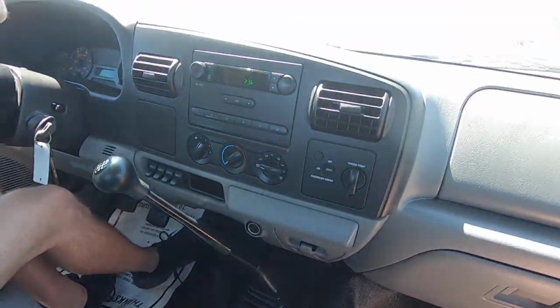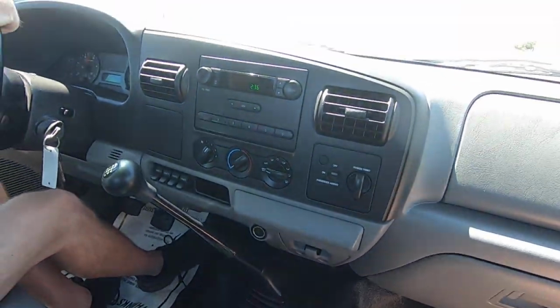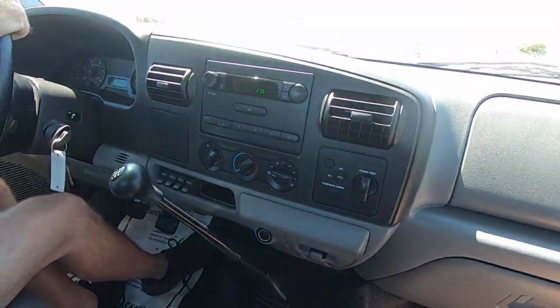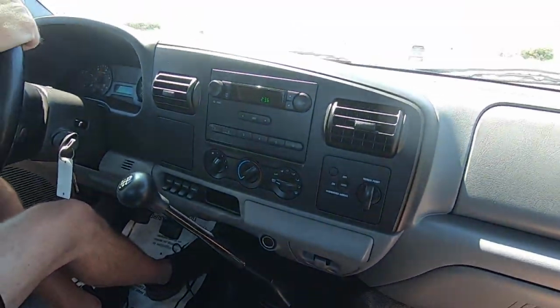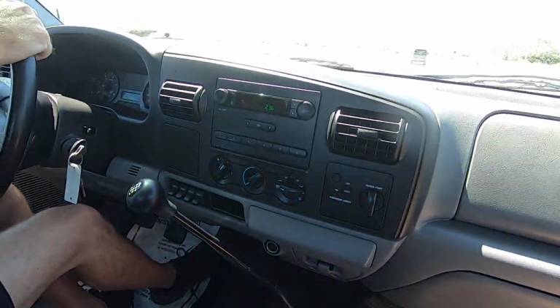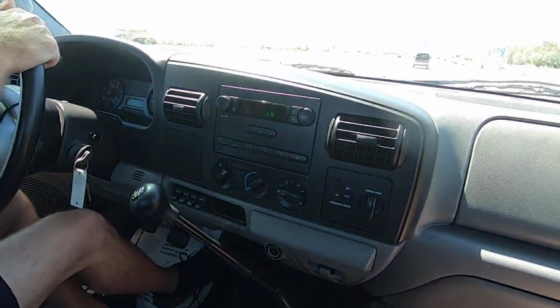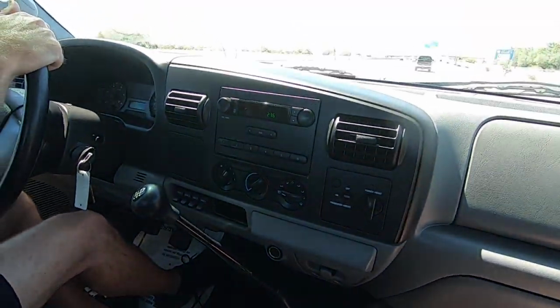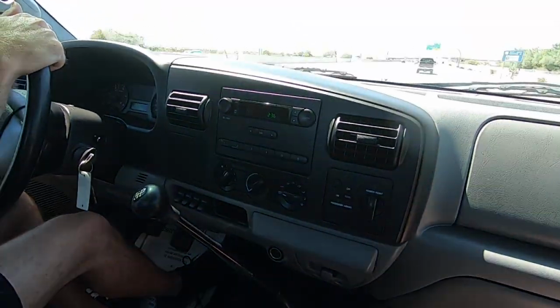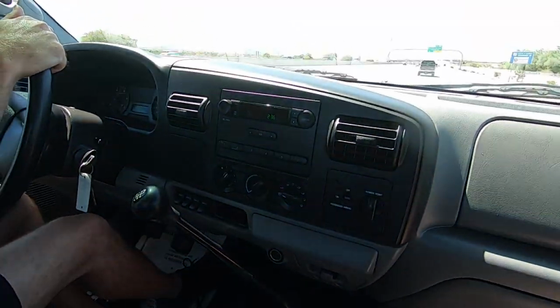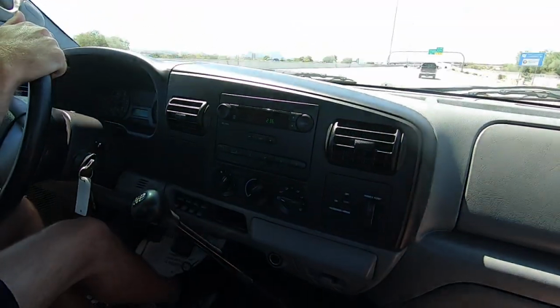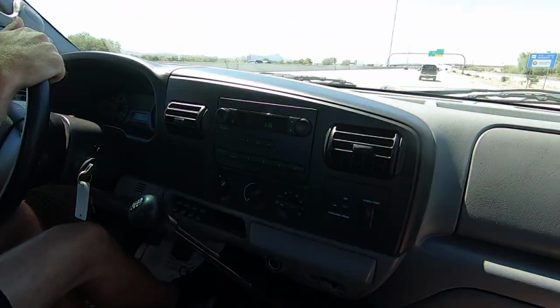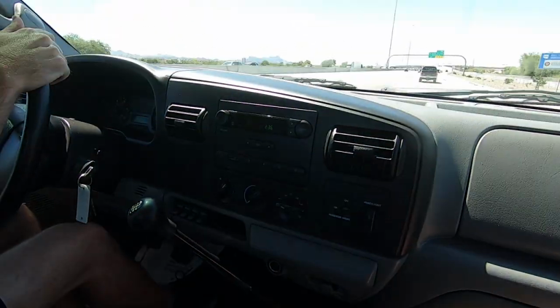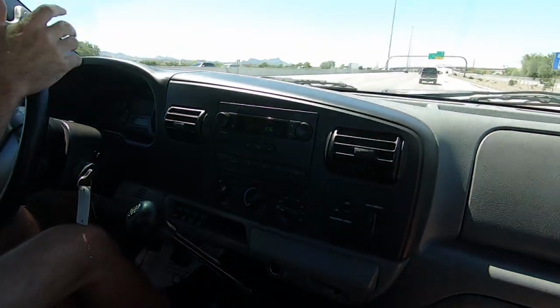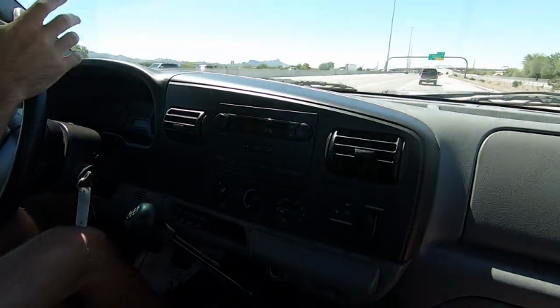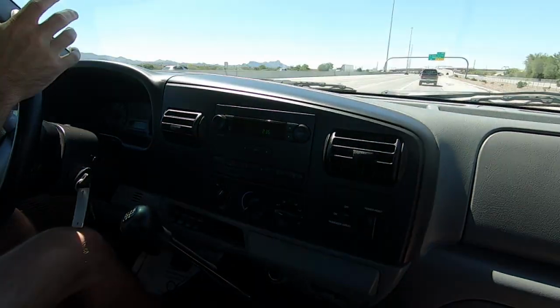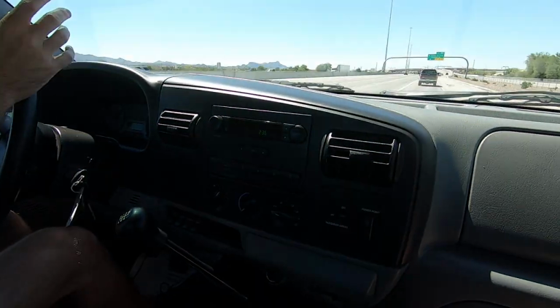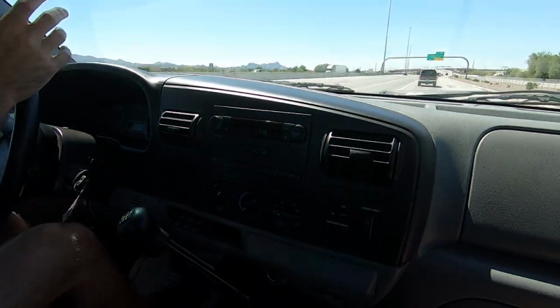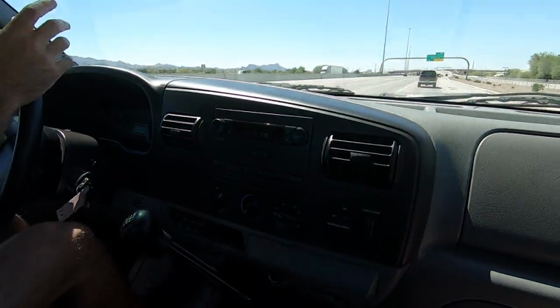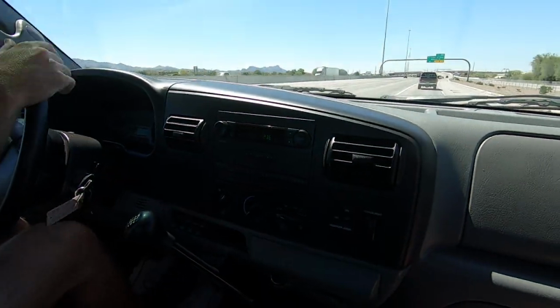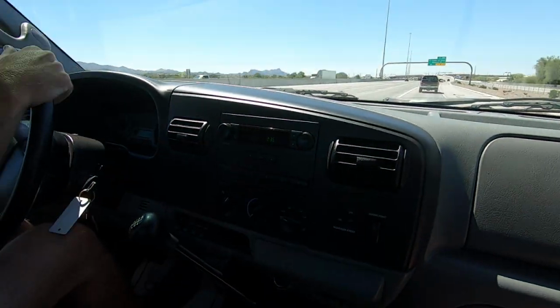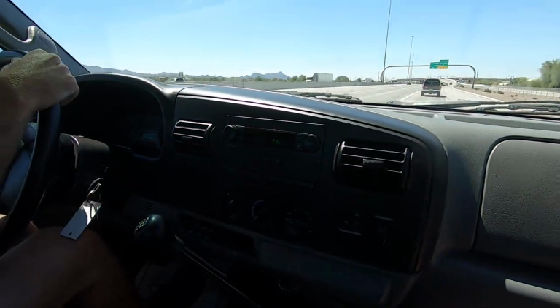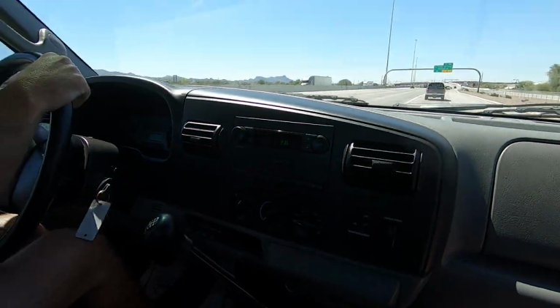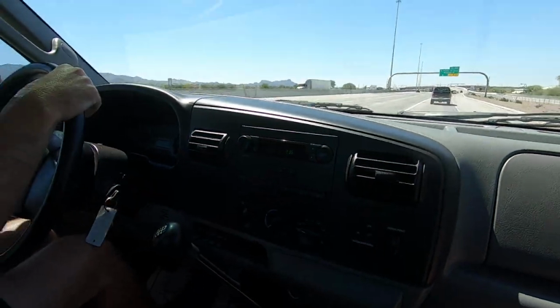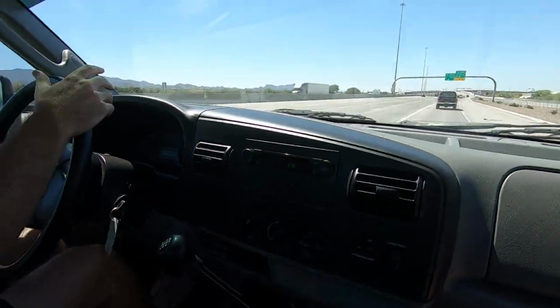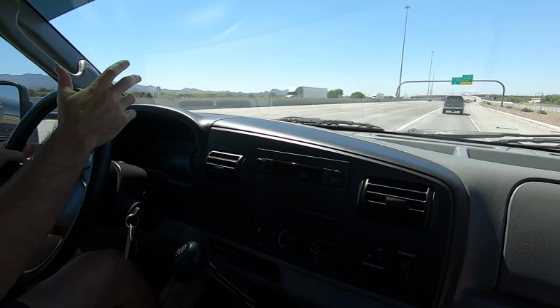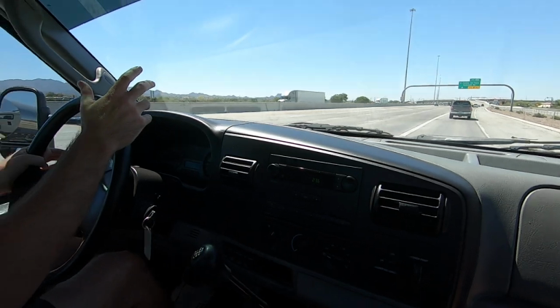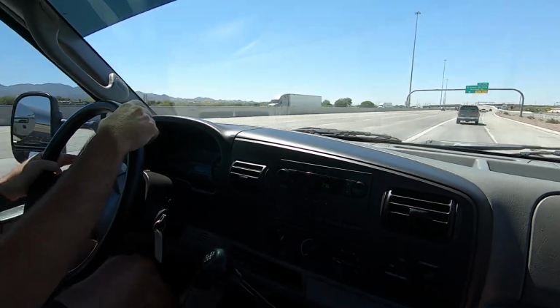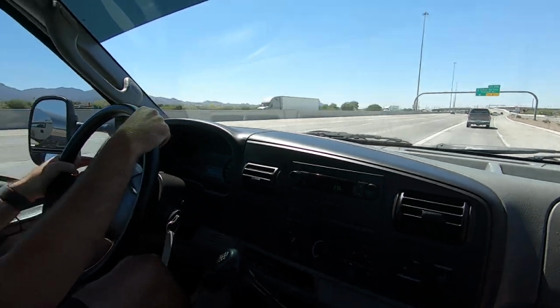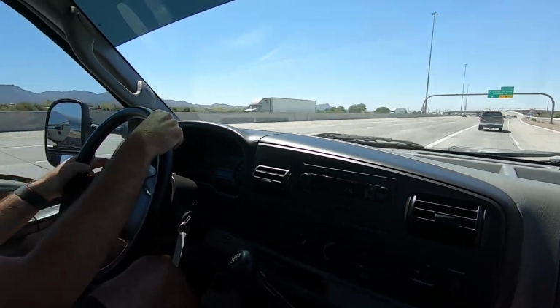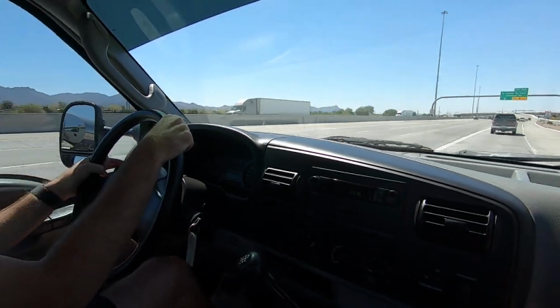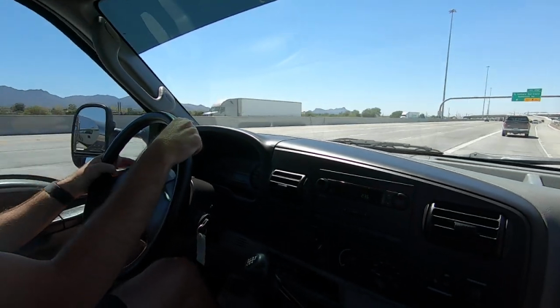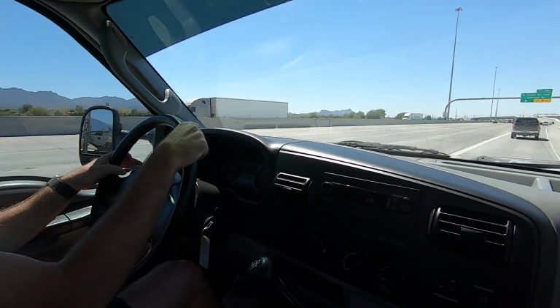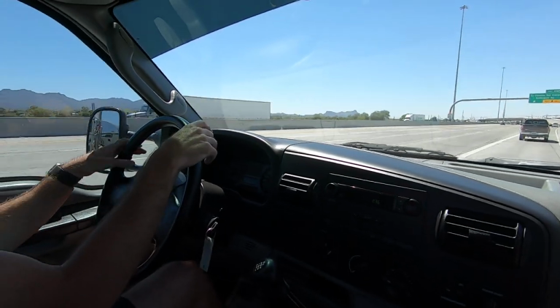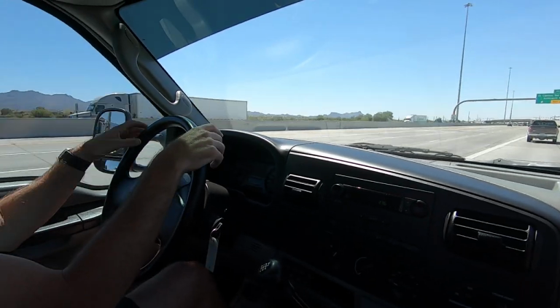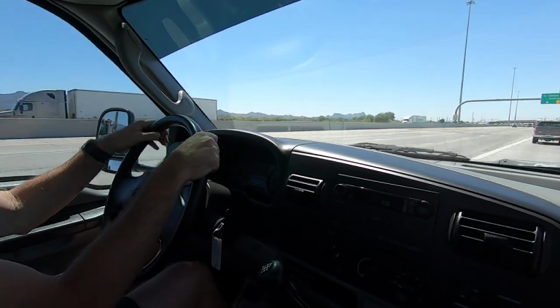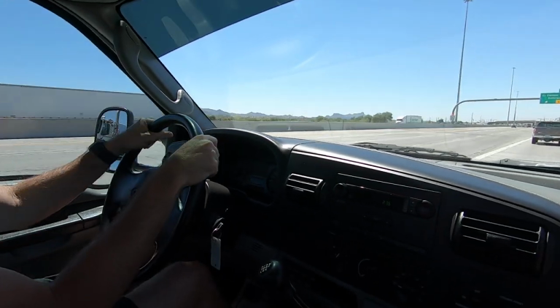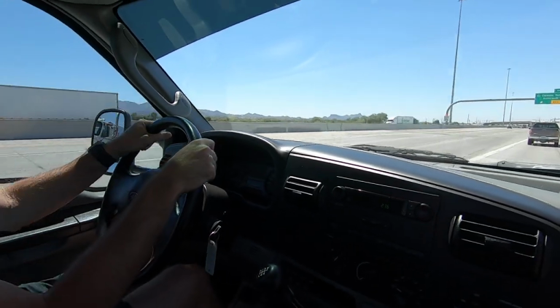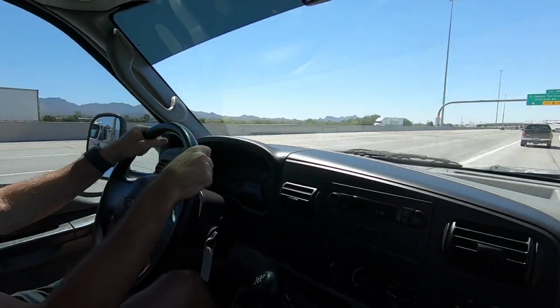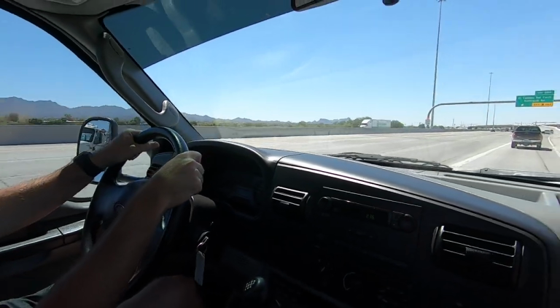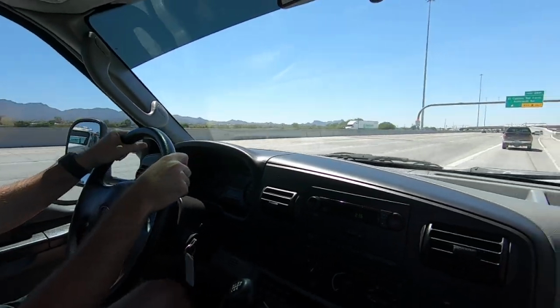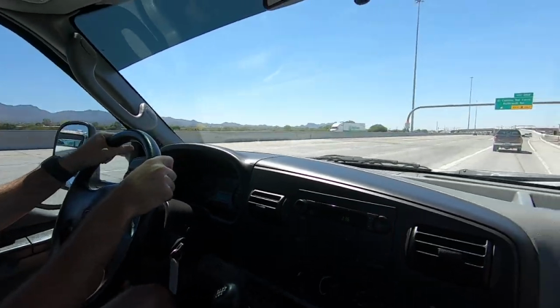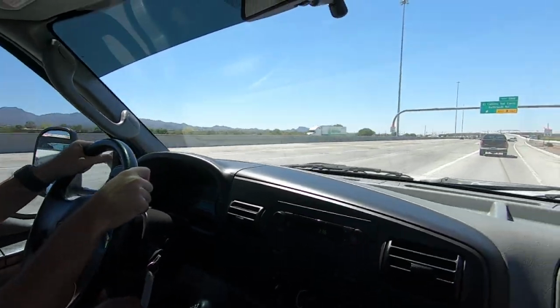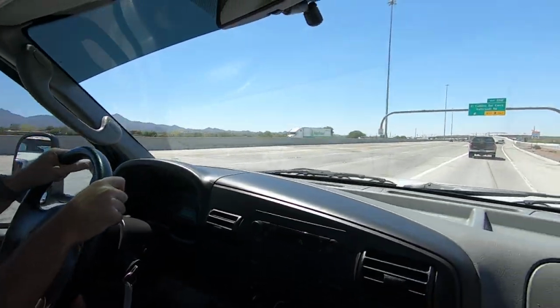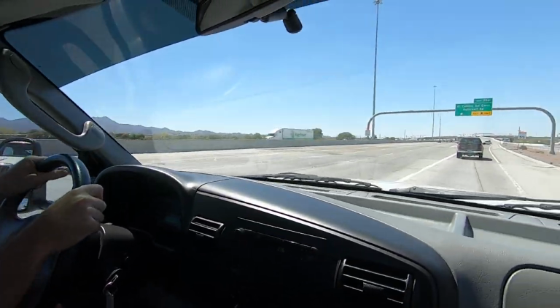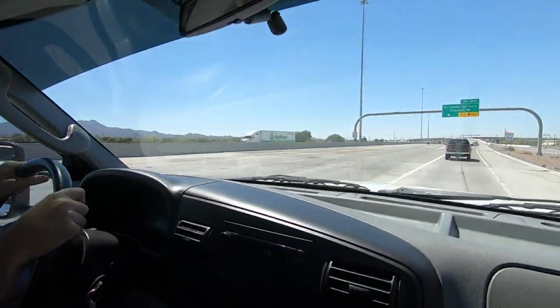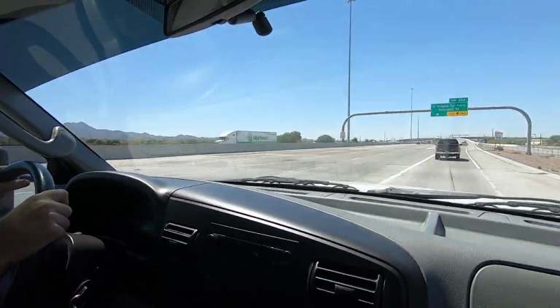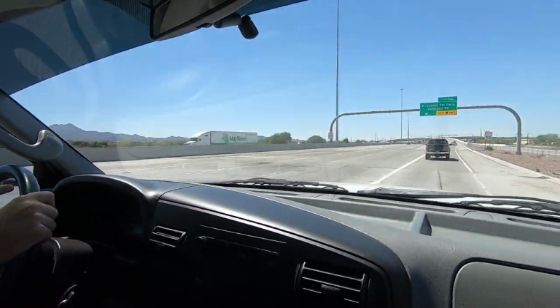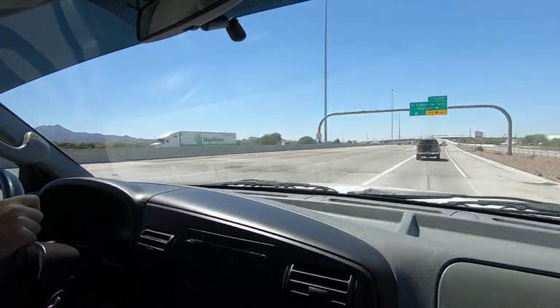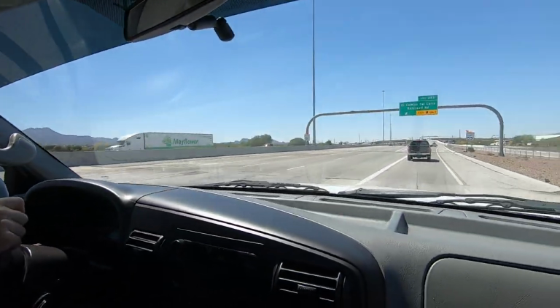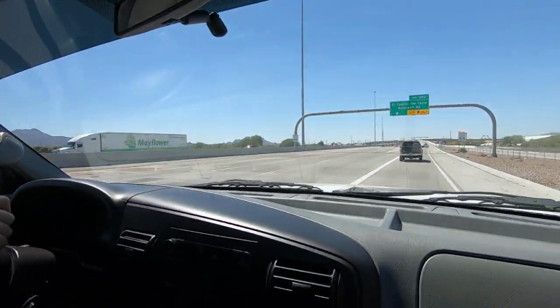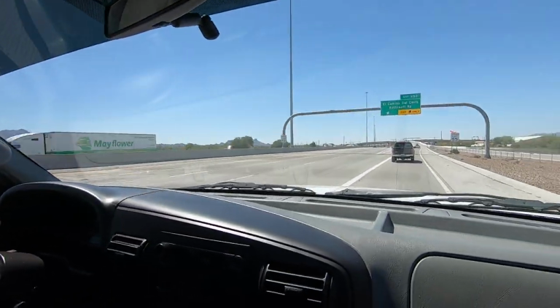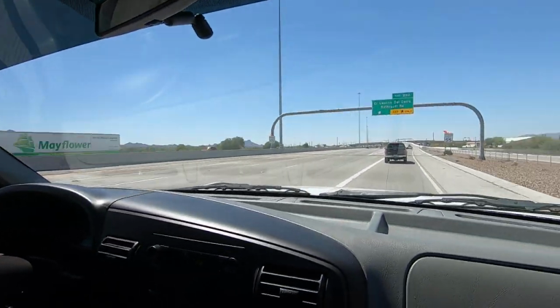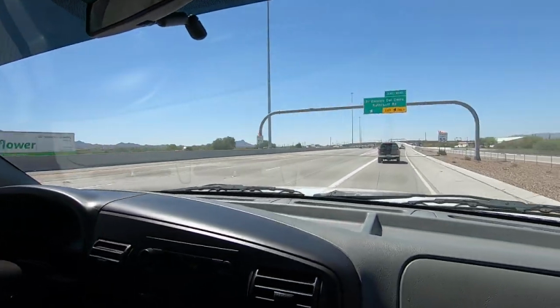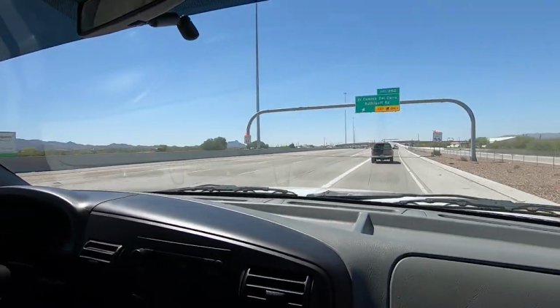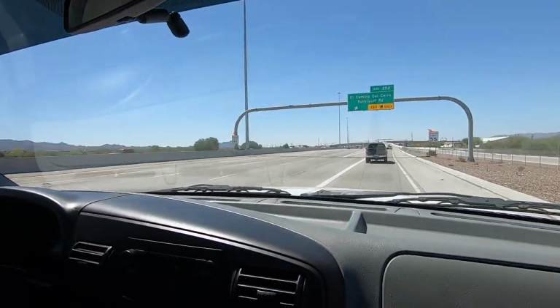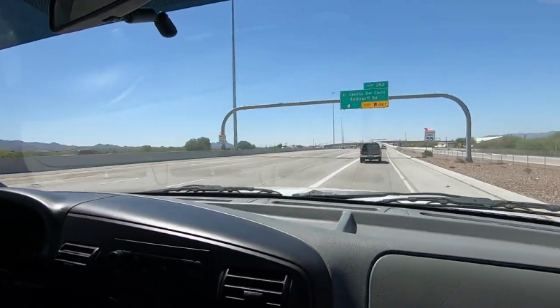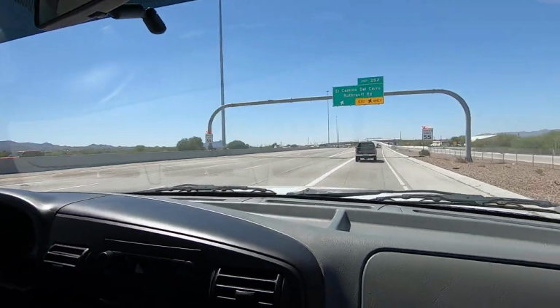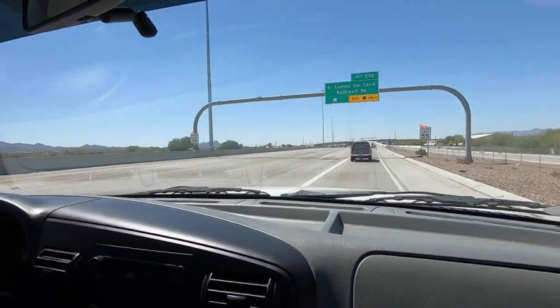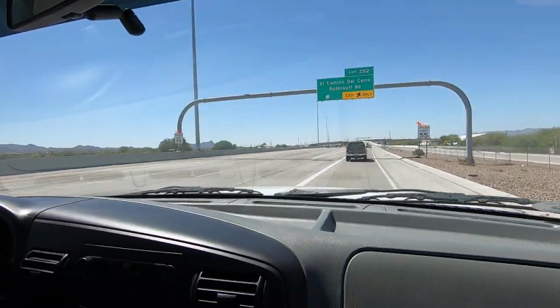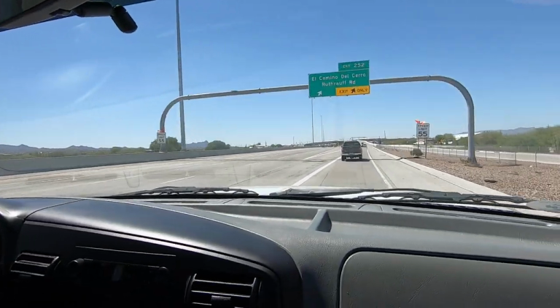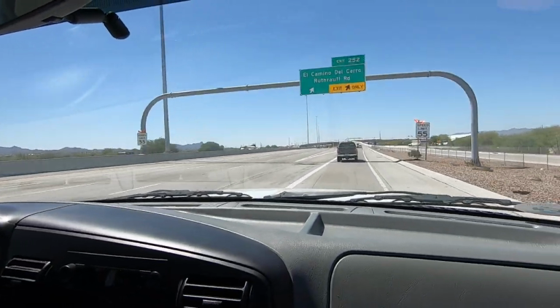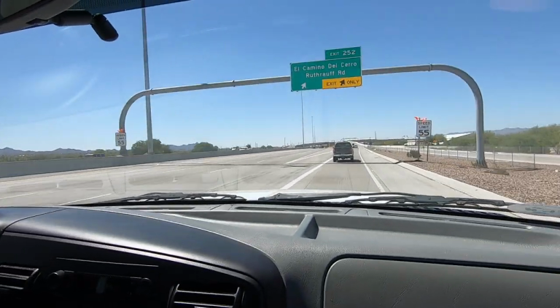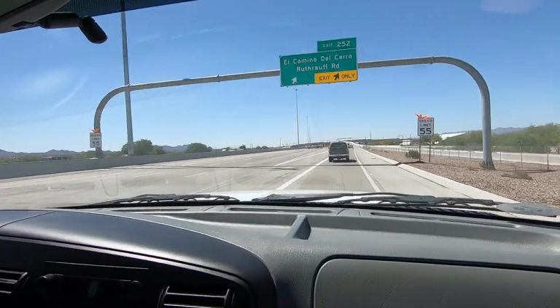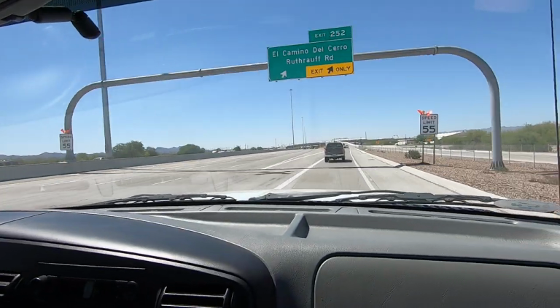That was 70. That was 70? Yeah. Had a nice ride at 70.